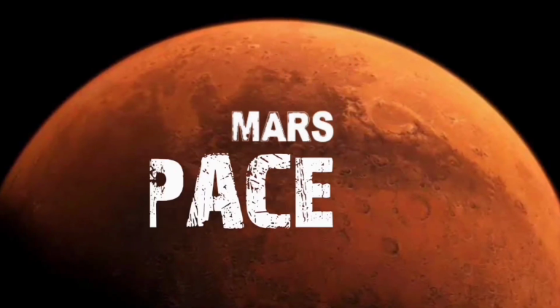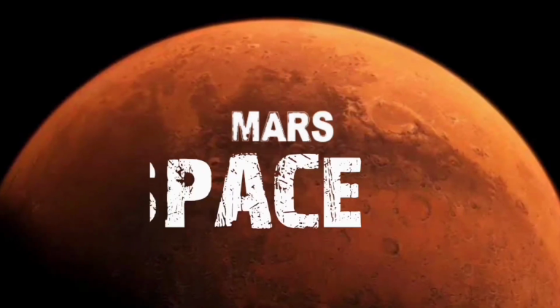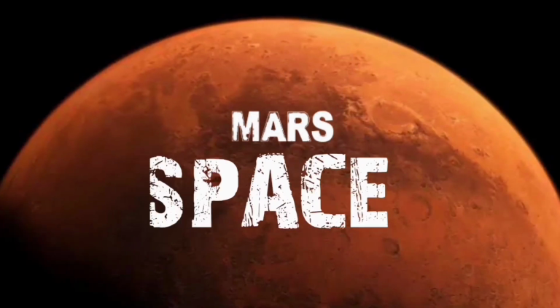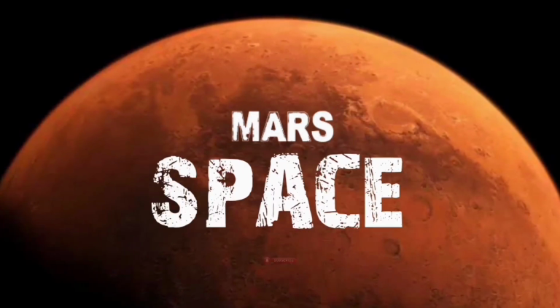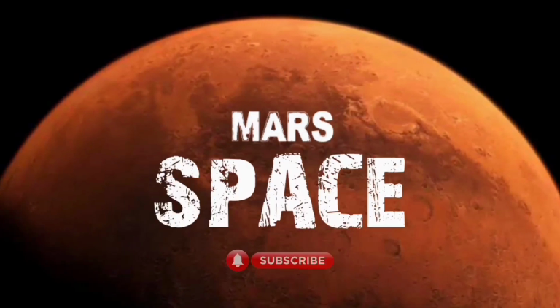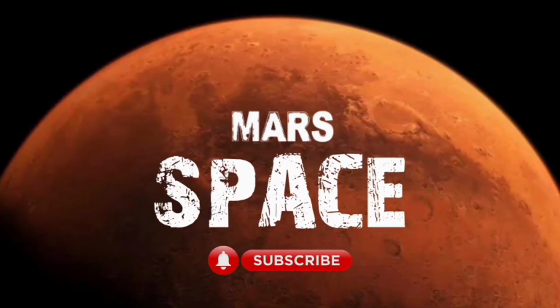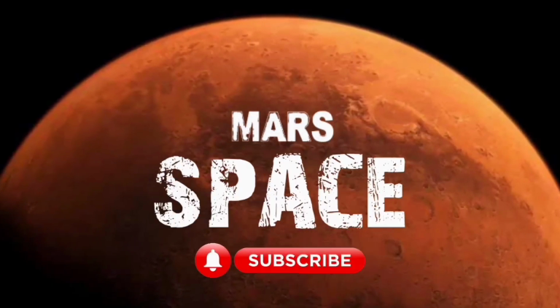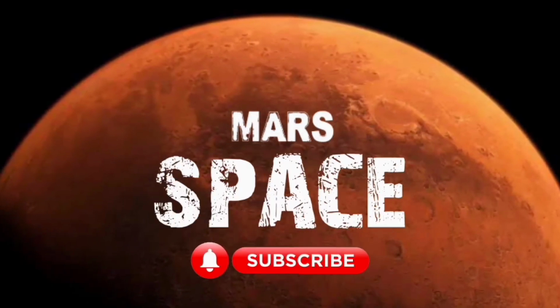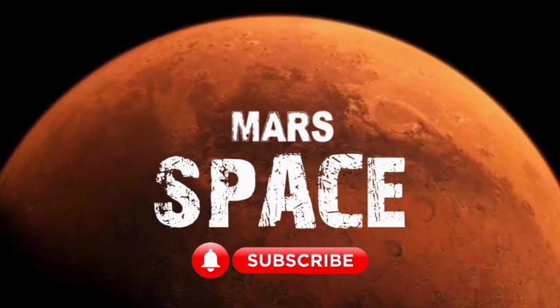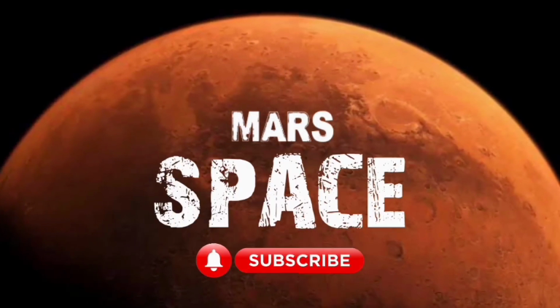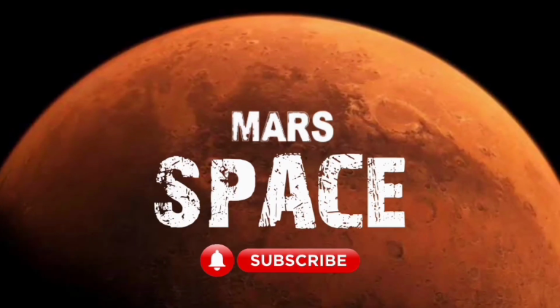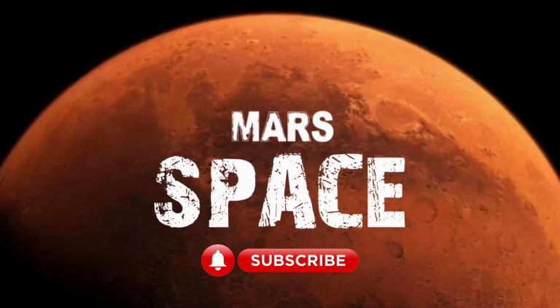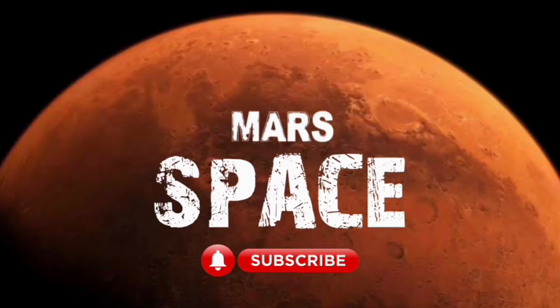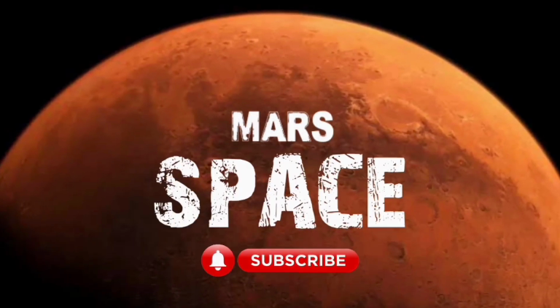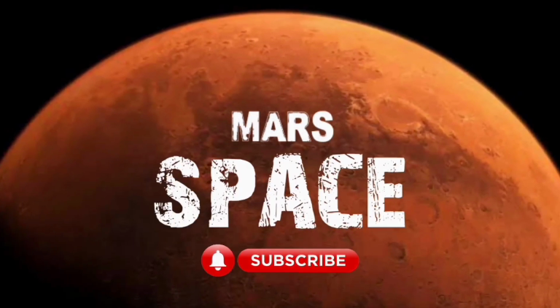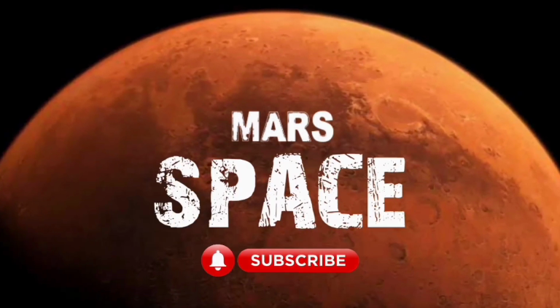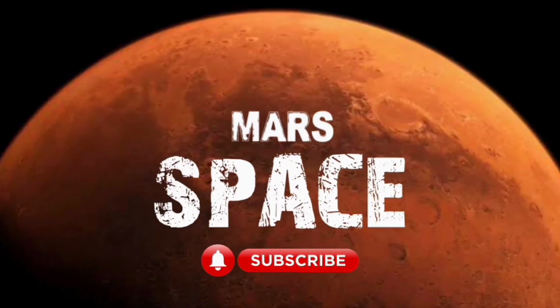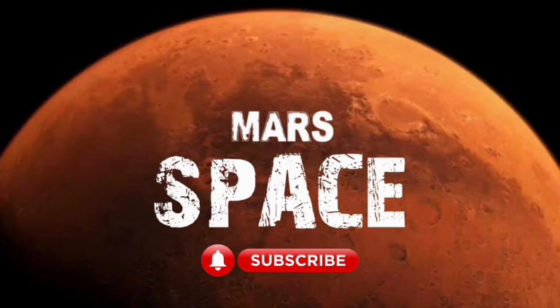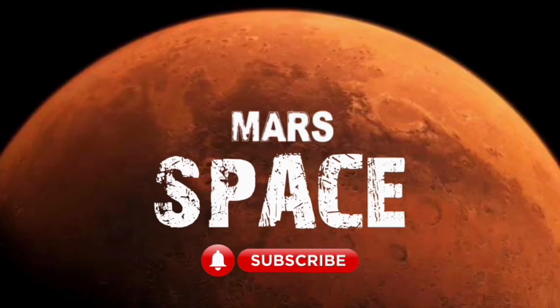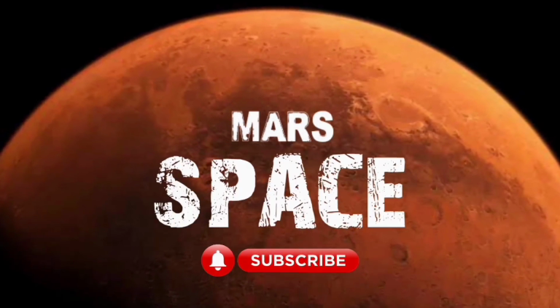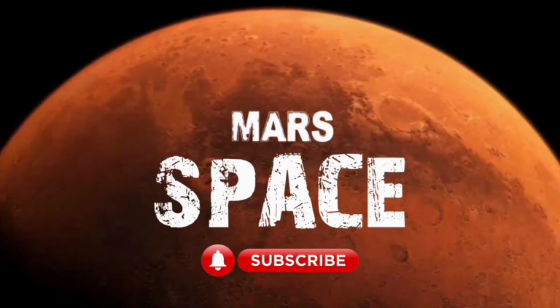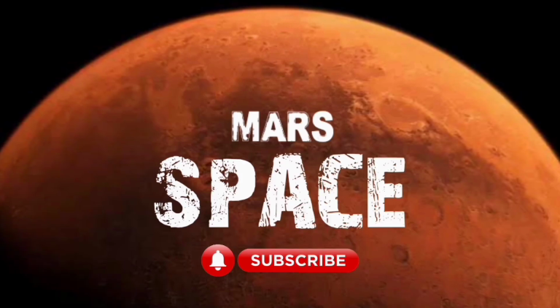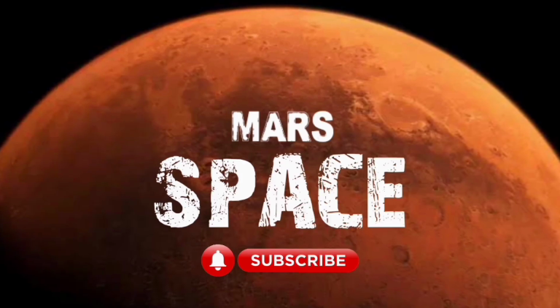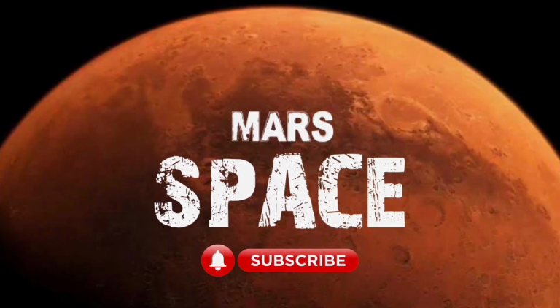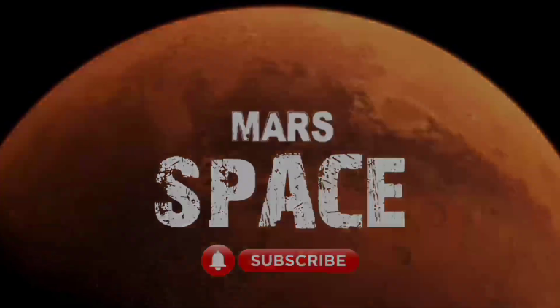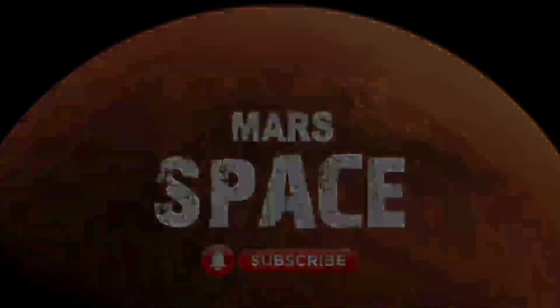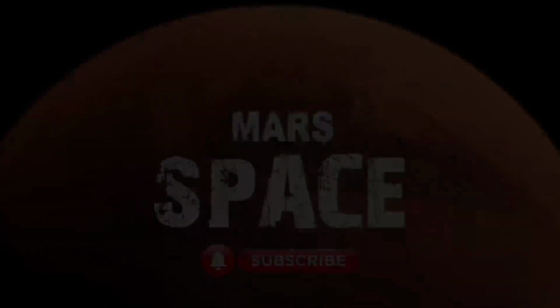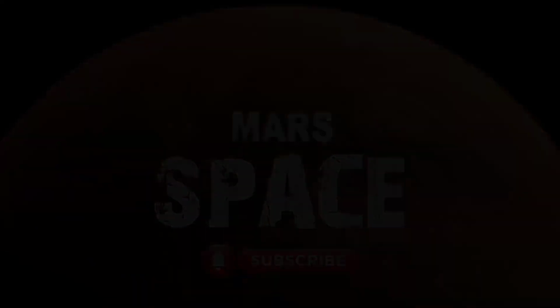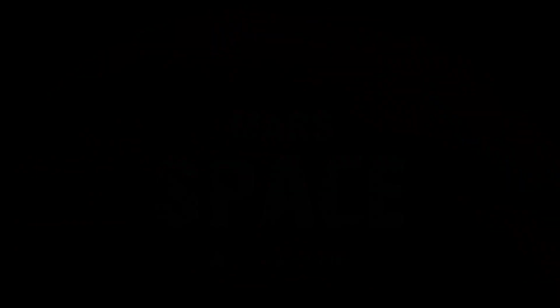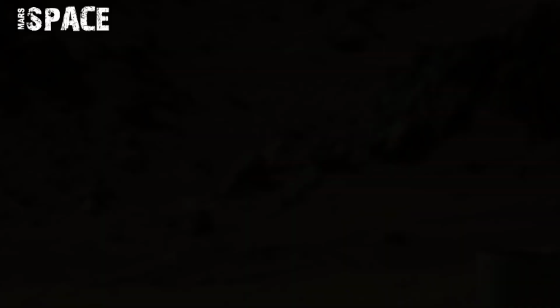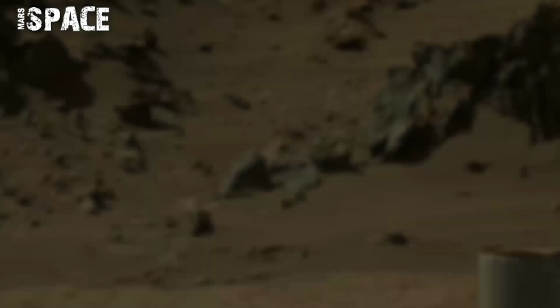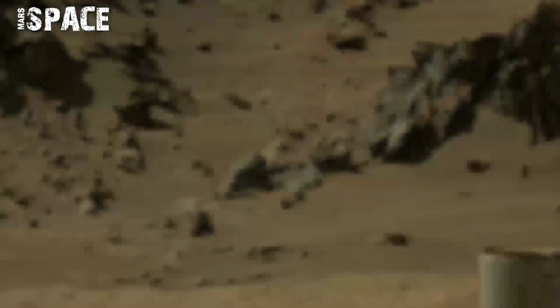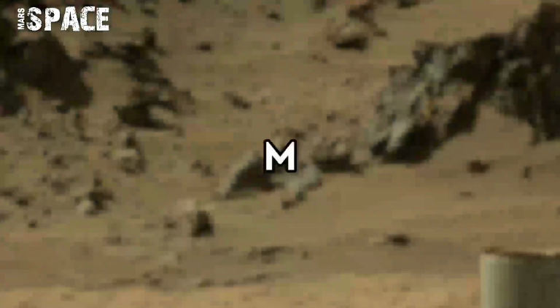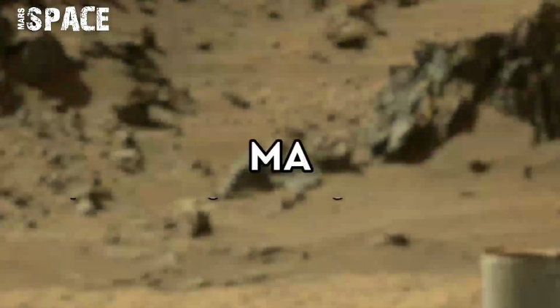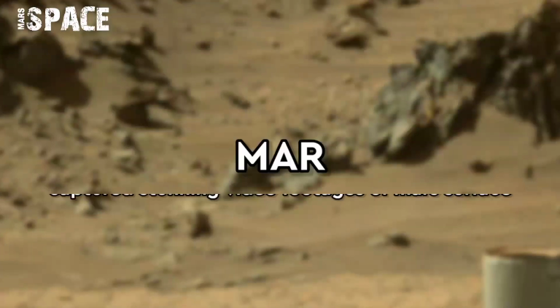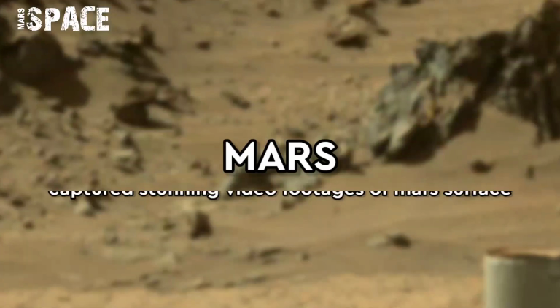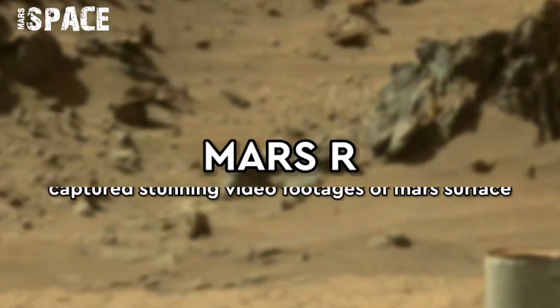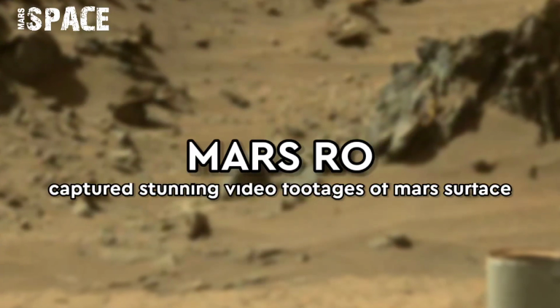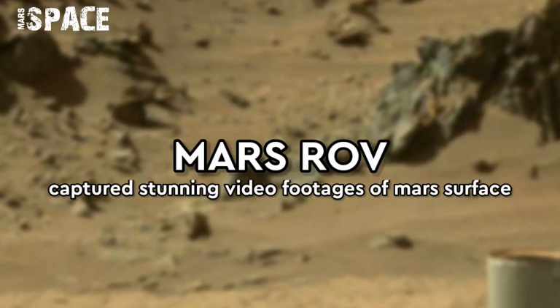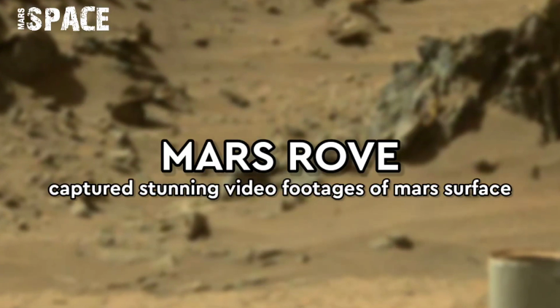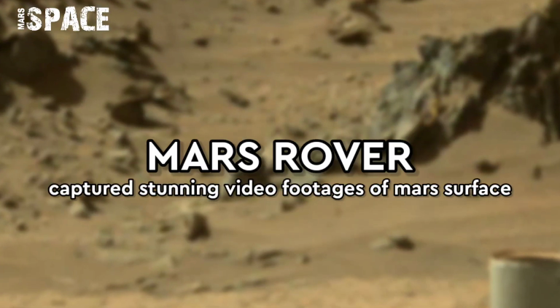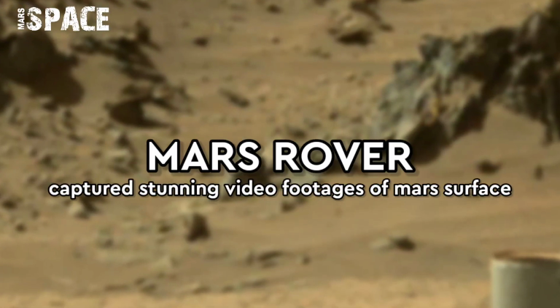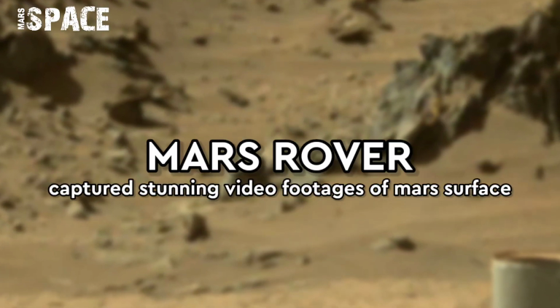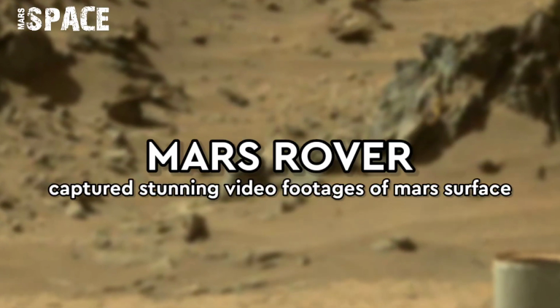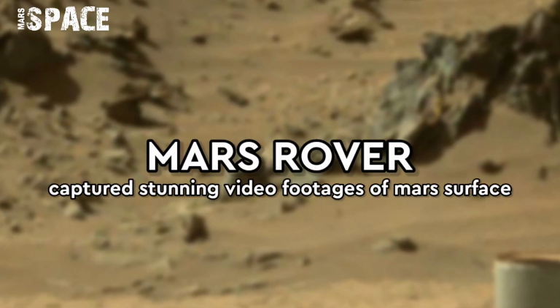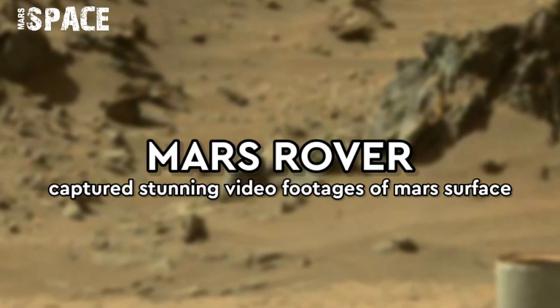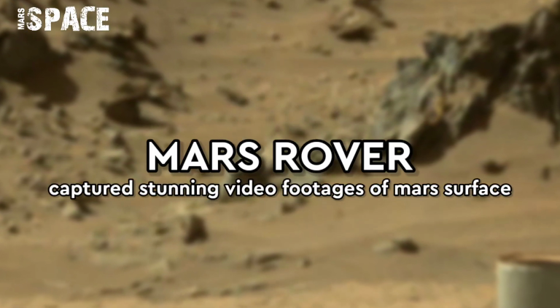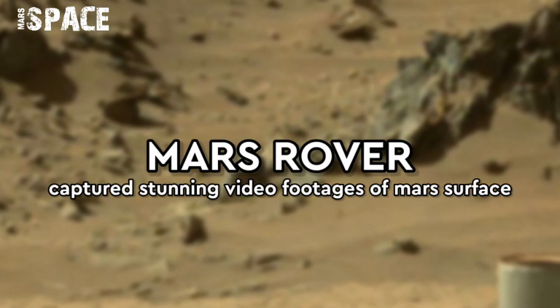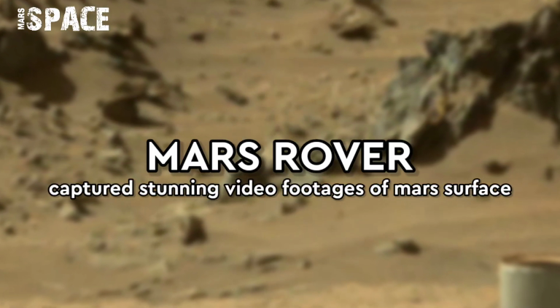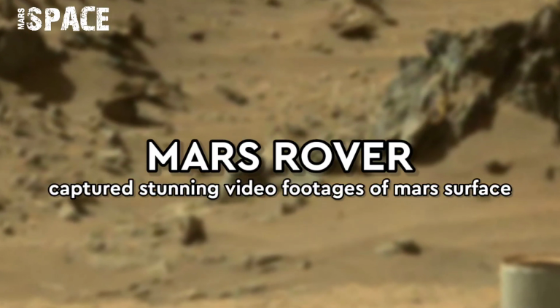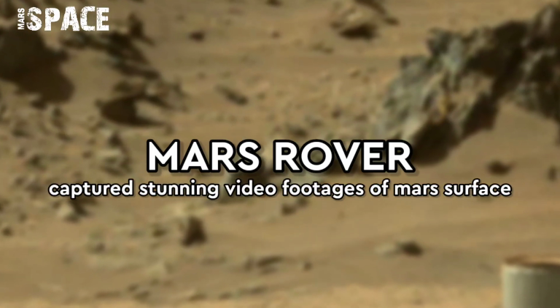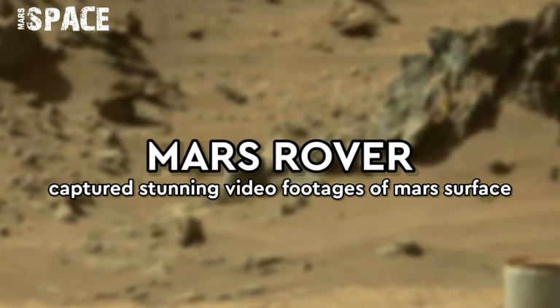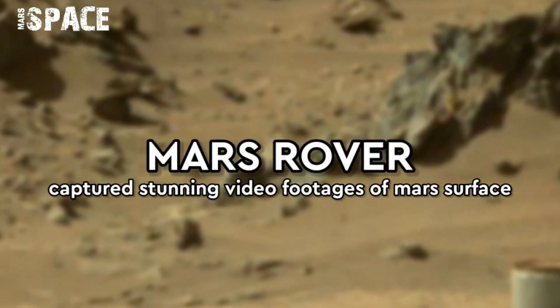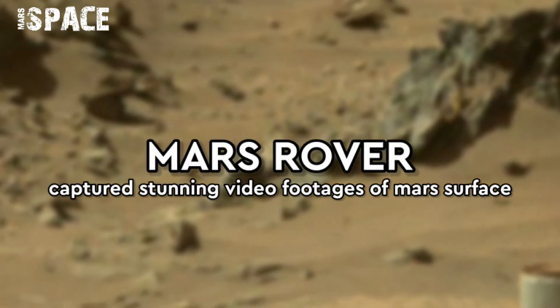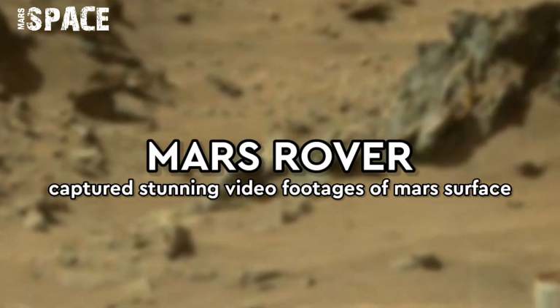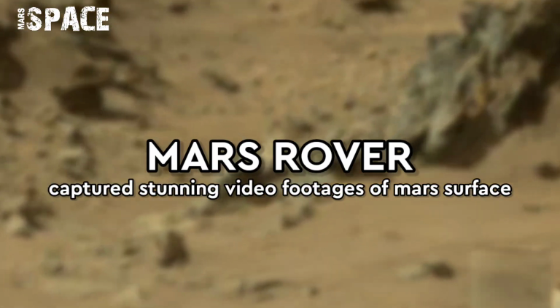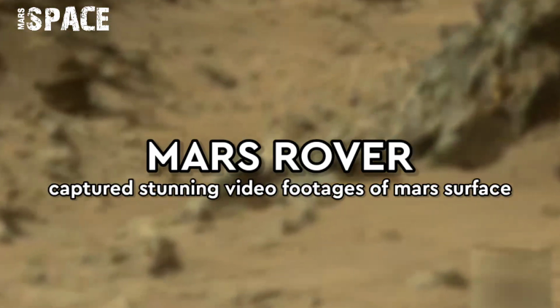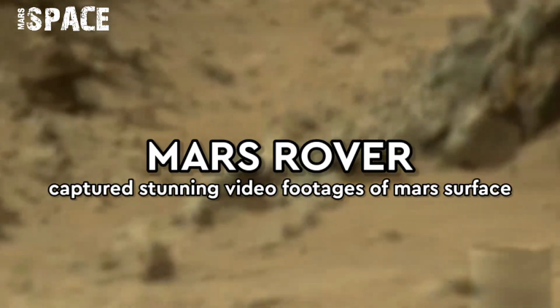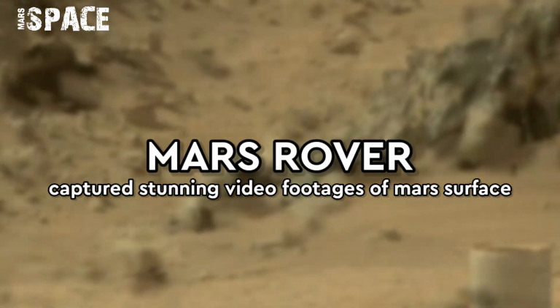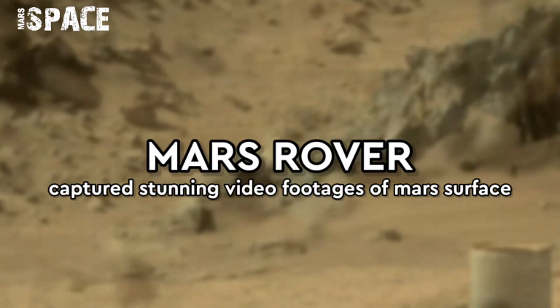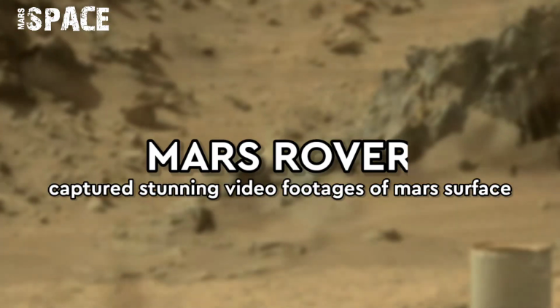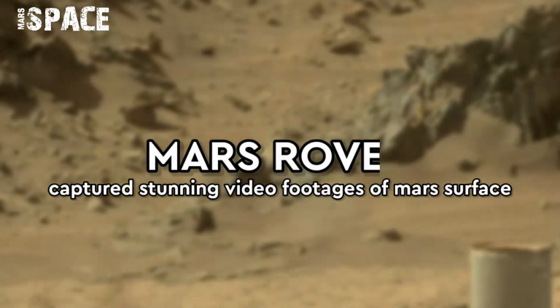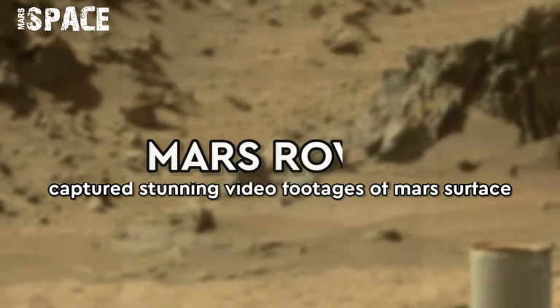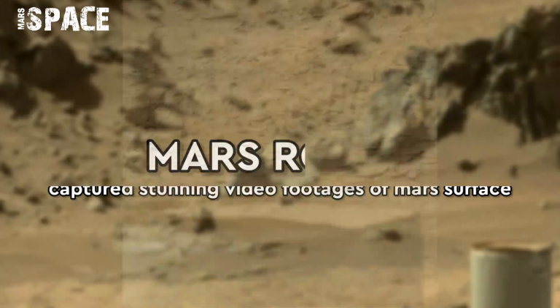Hi my dear friends, welcome back to our YouTube channel Mars Space. If you are new, hit the bell icon with thumbs up and please watch till the end.